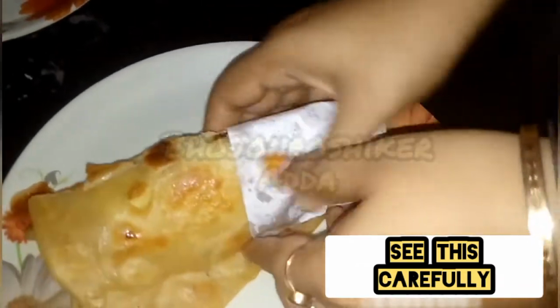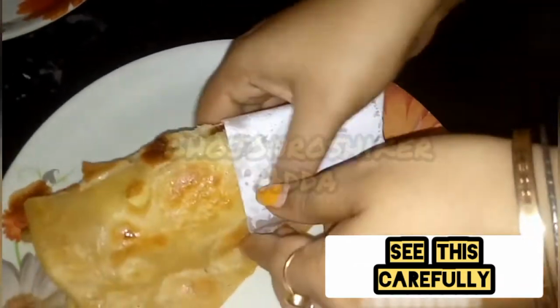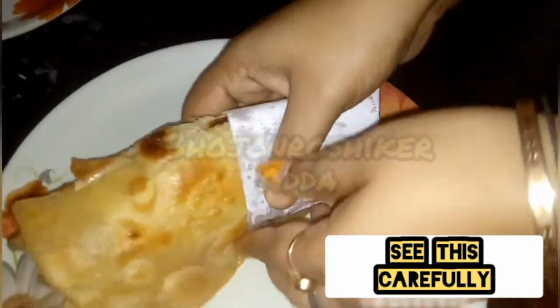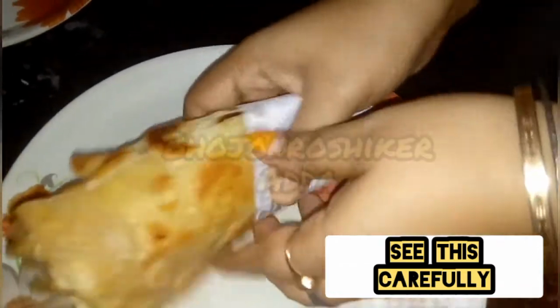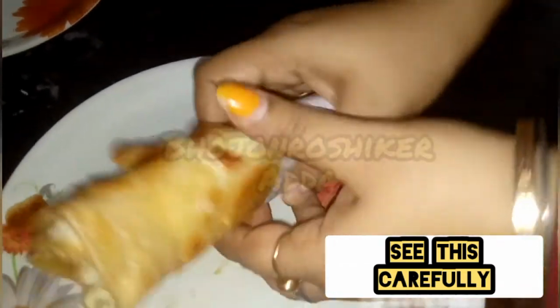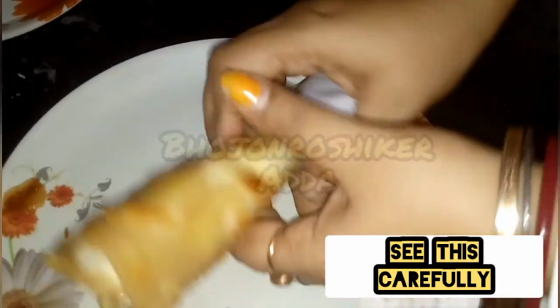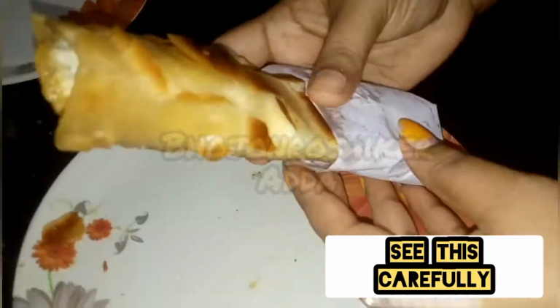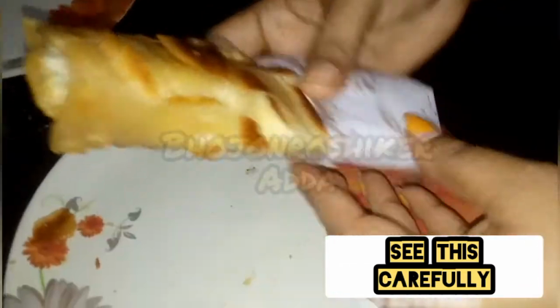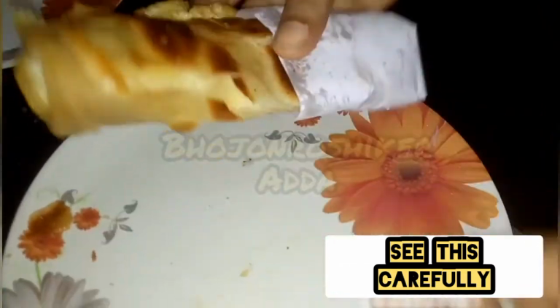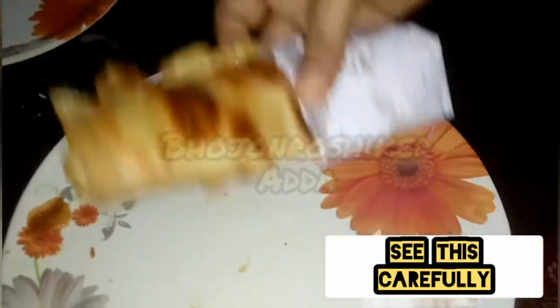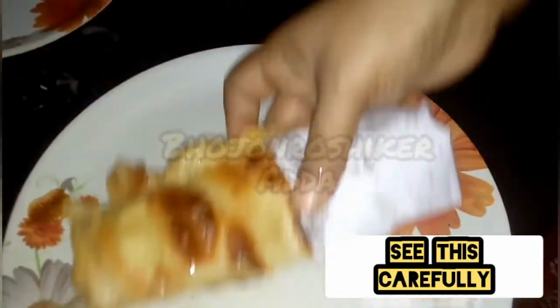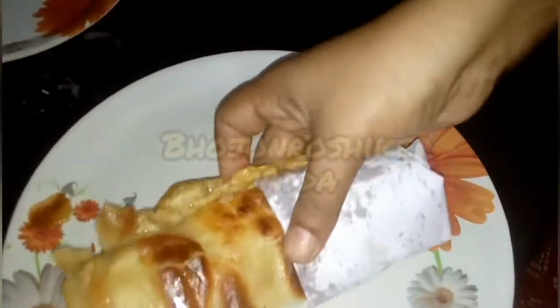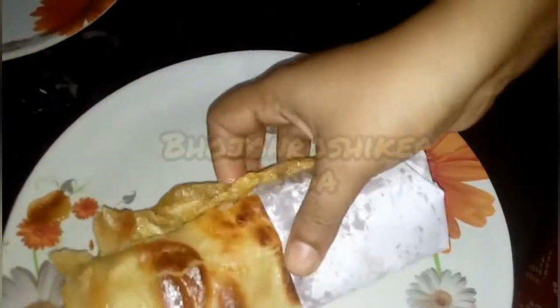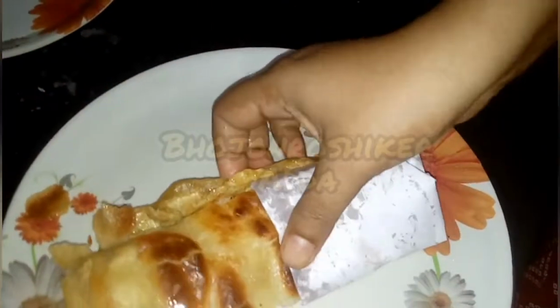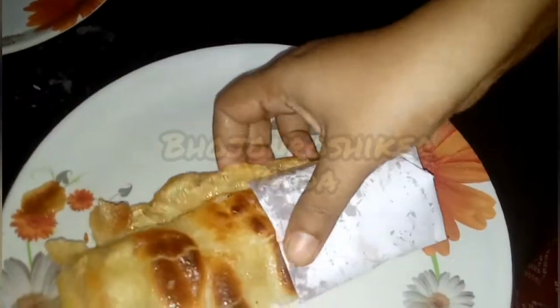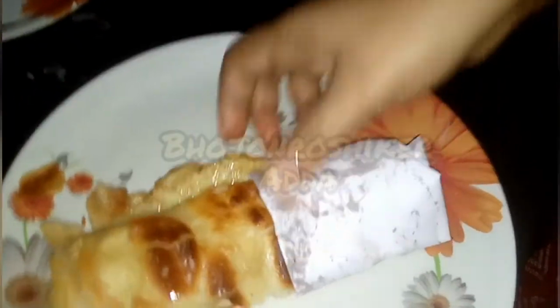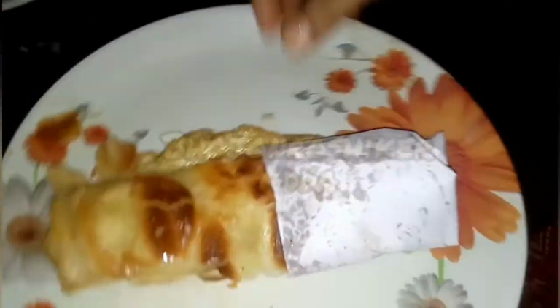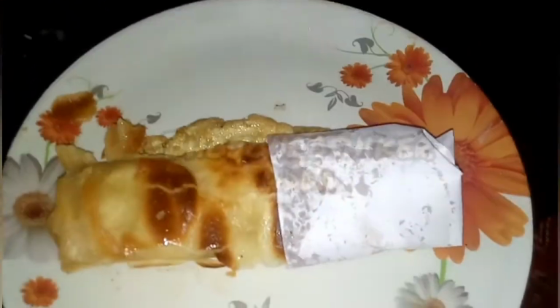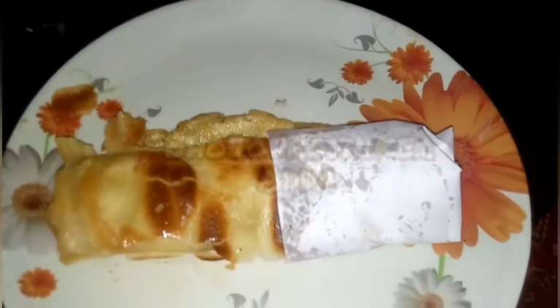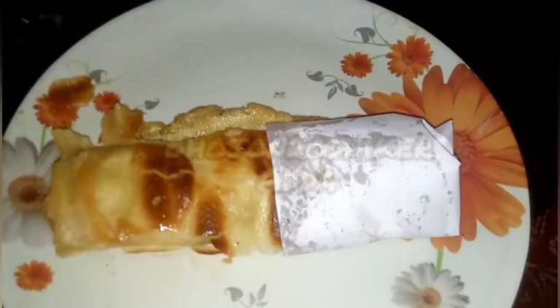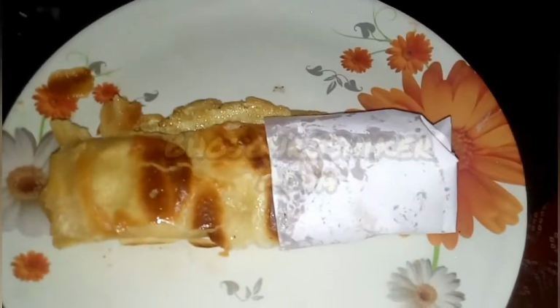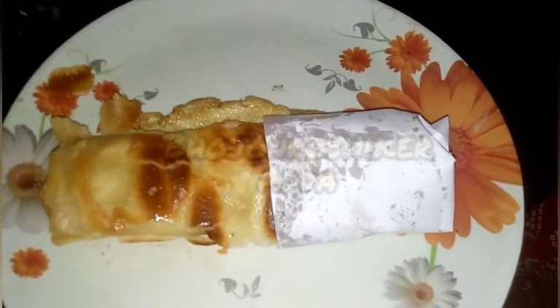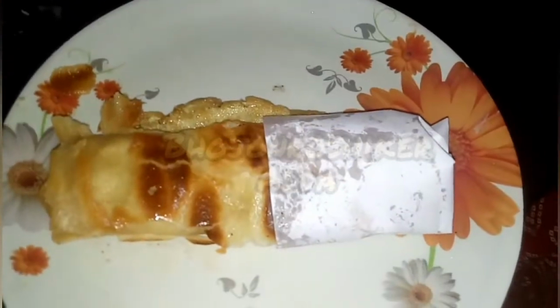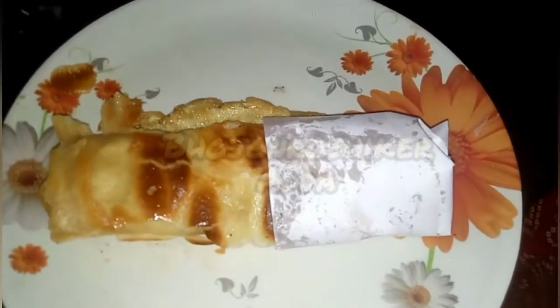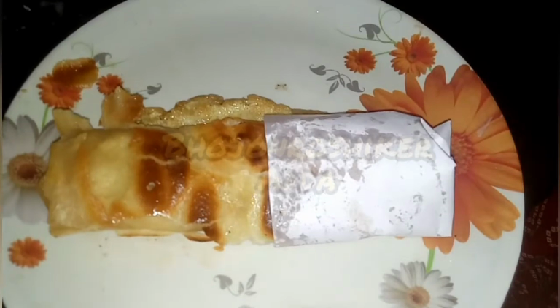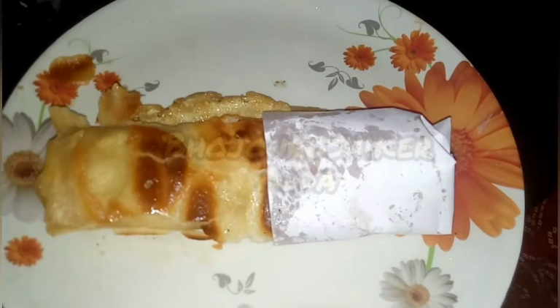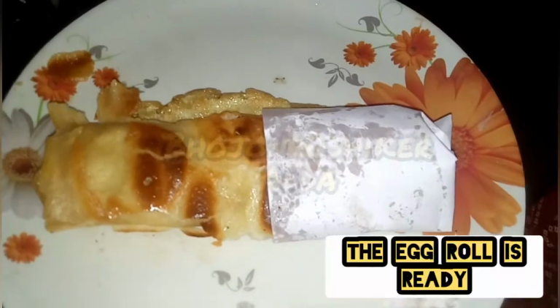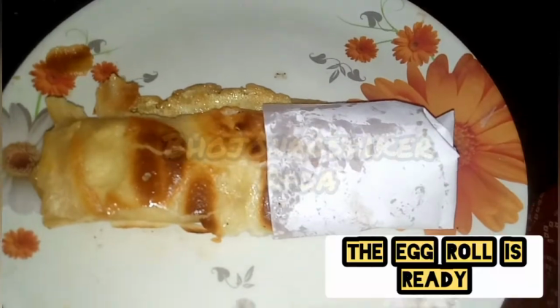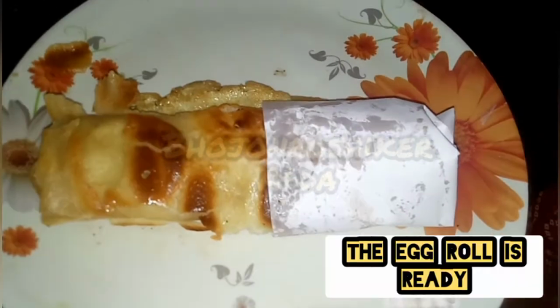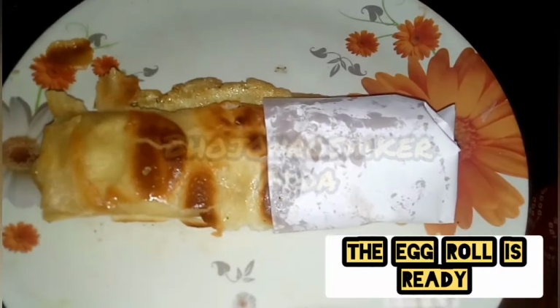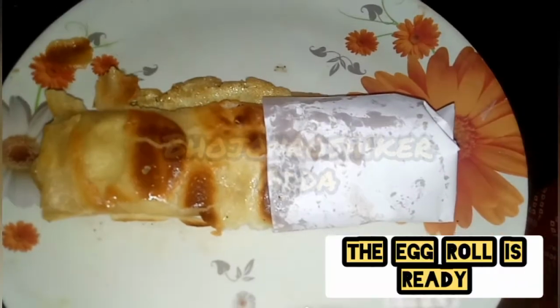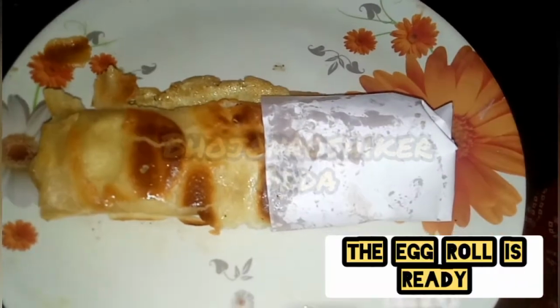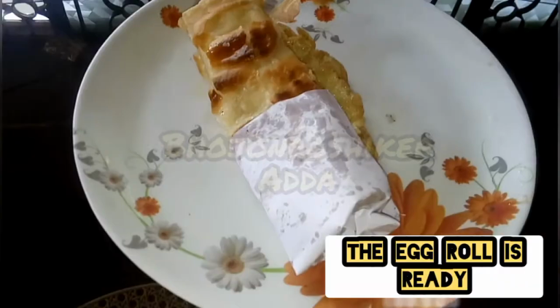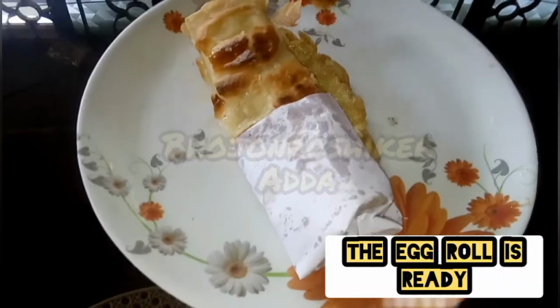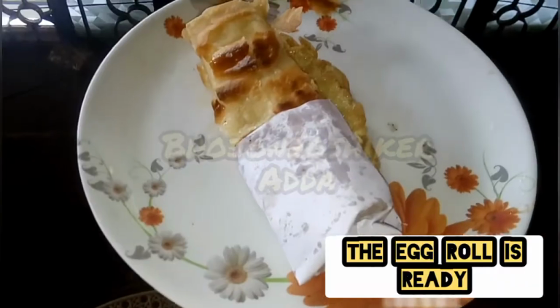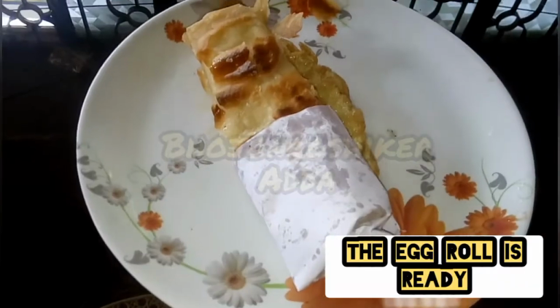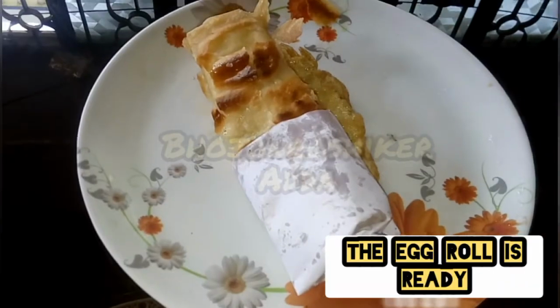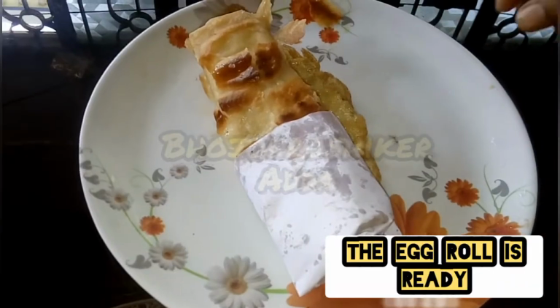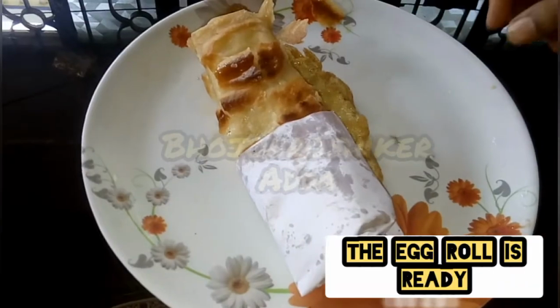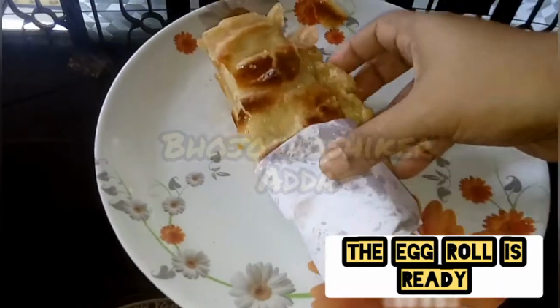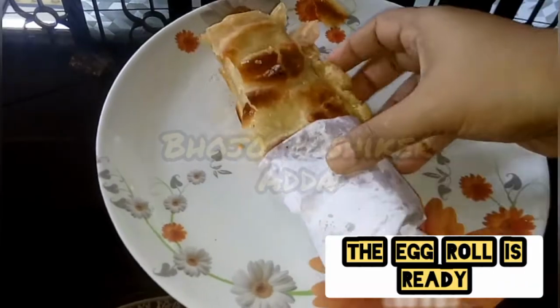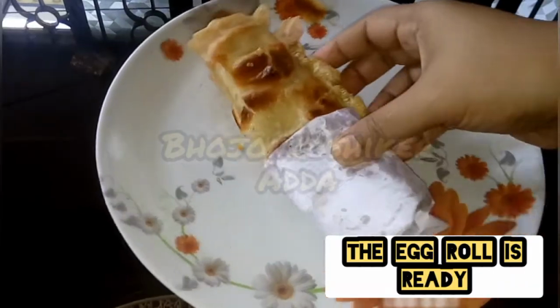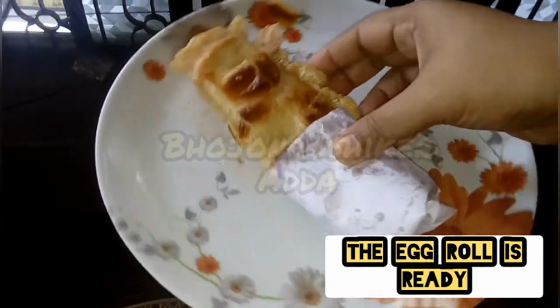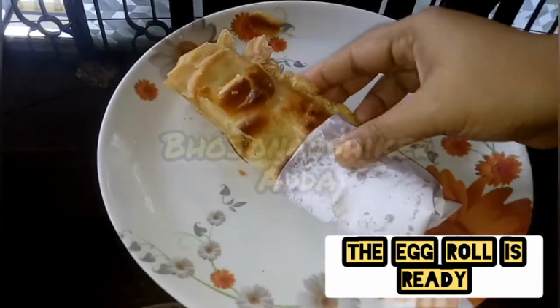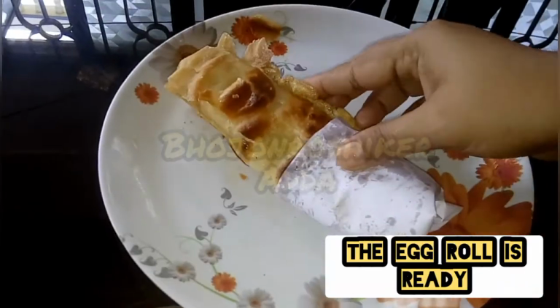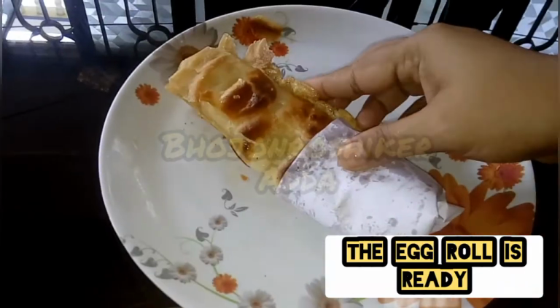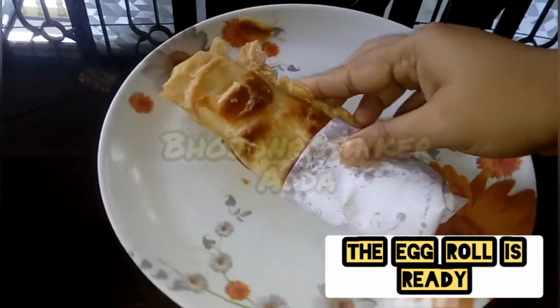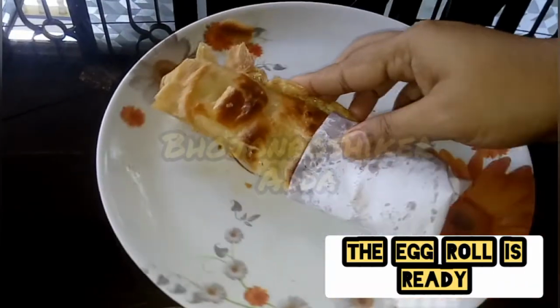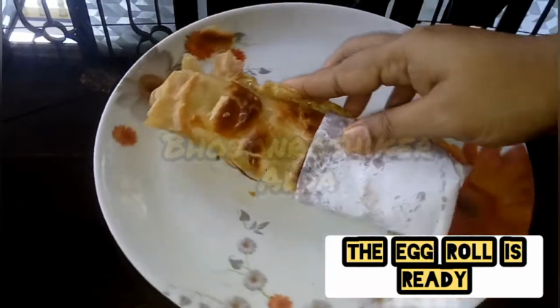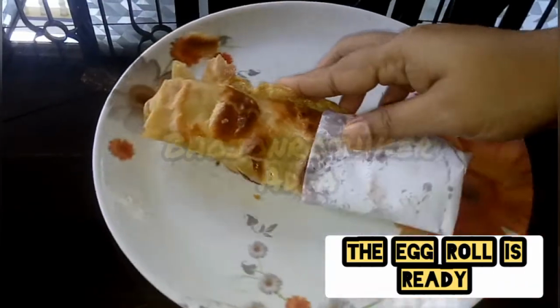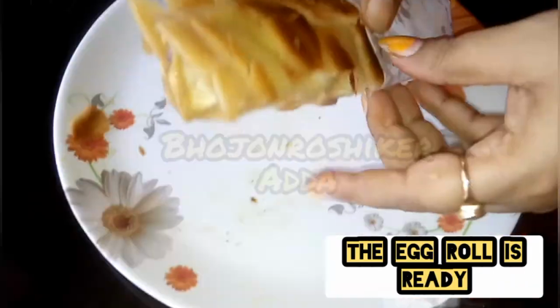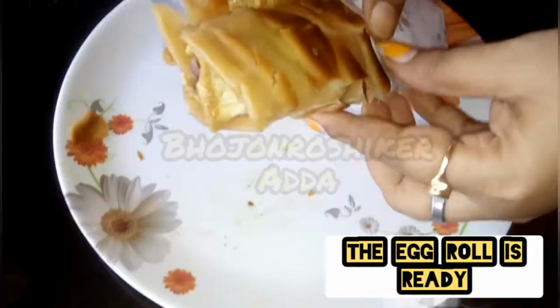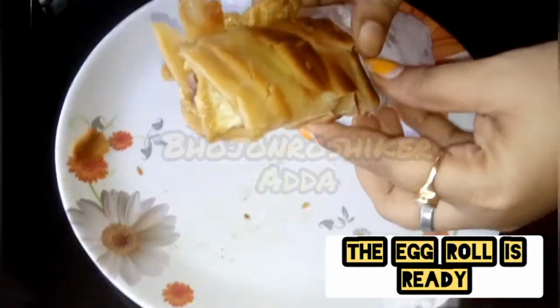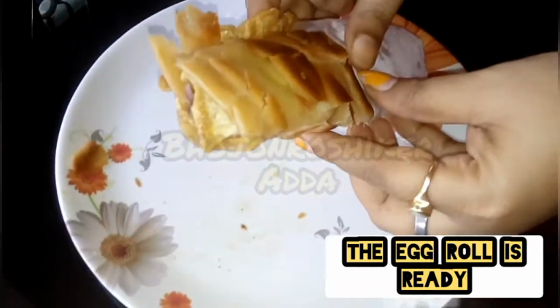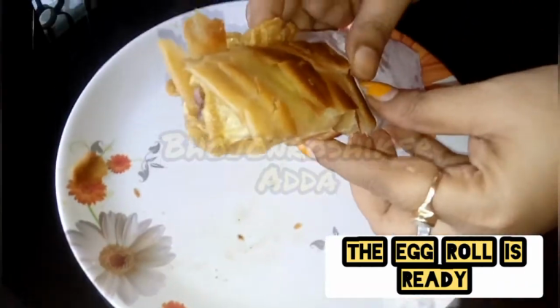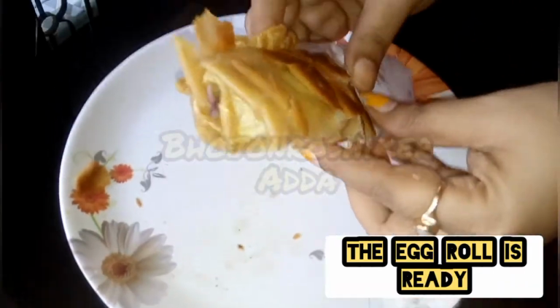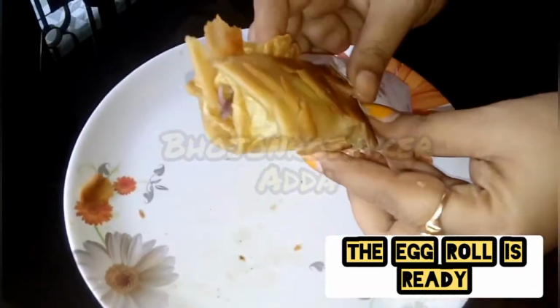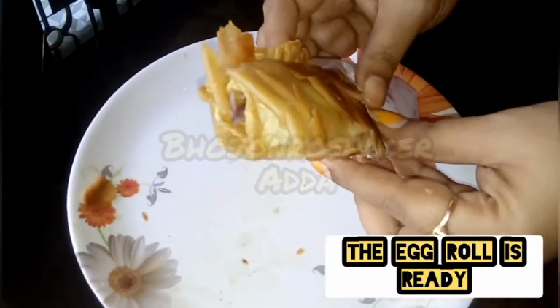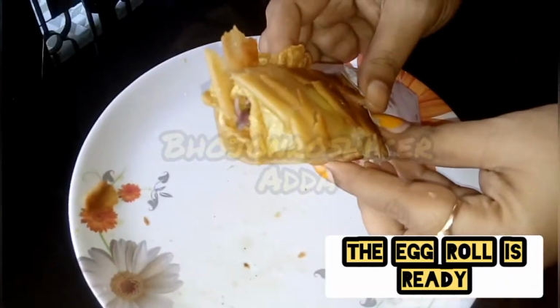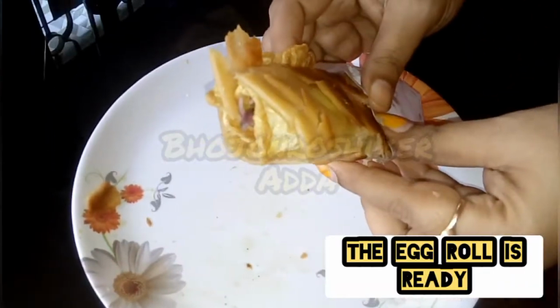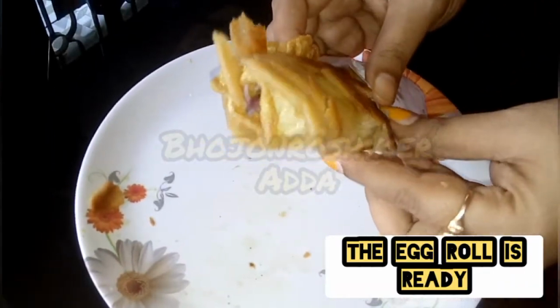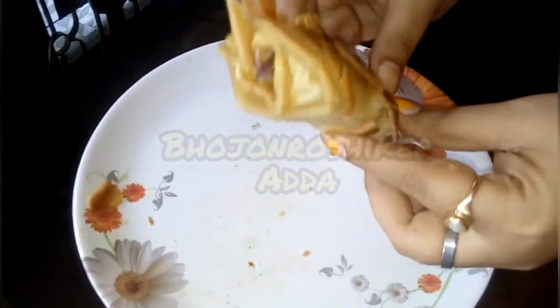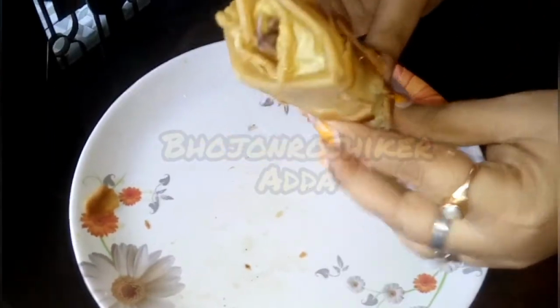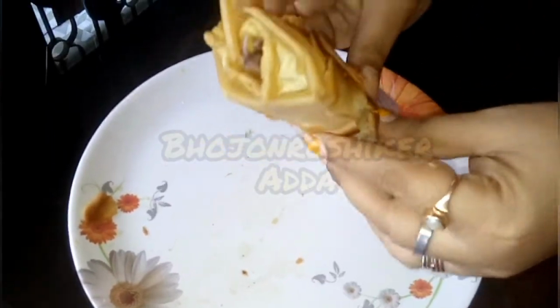Now I will be able to make the food and eat it.